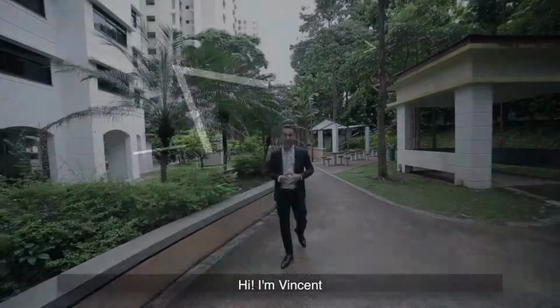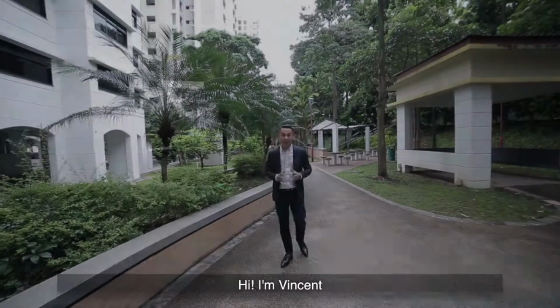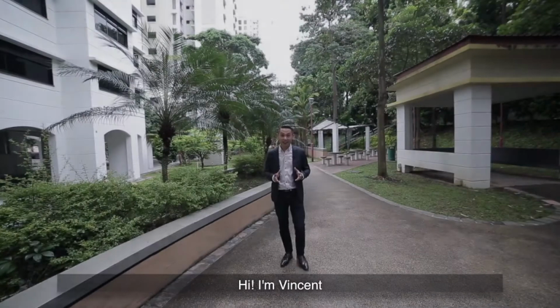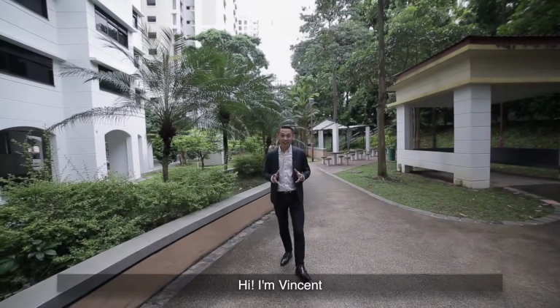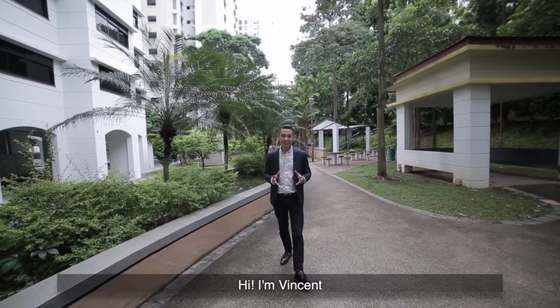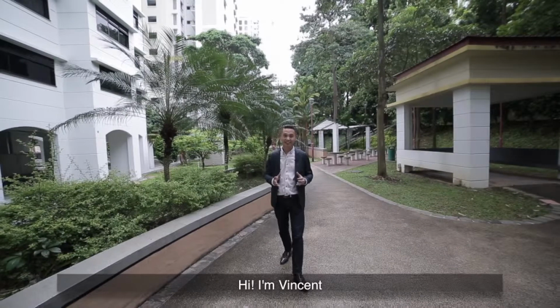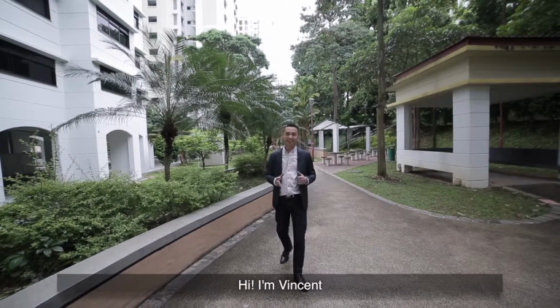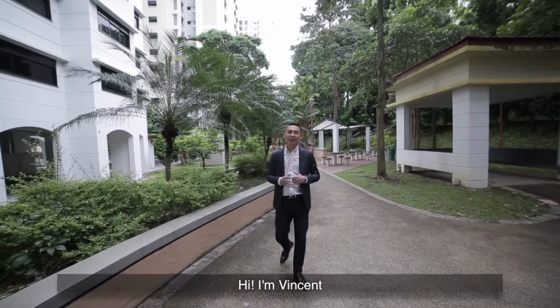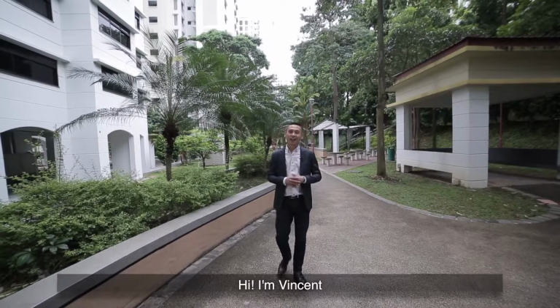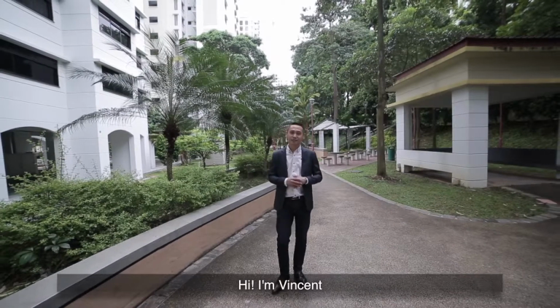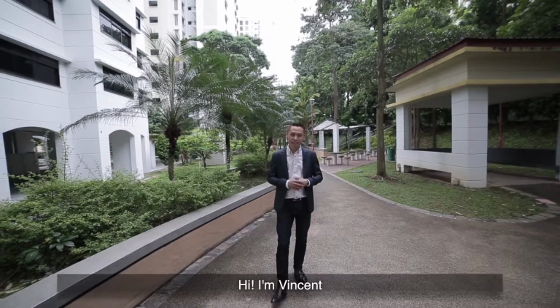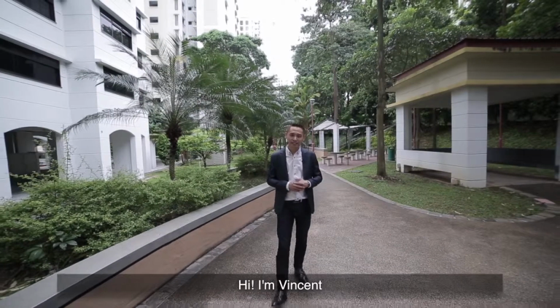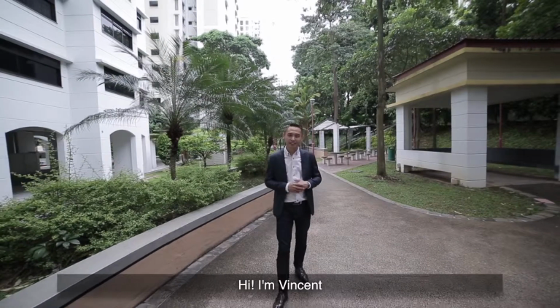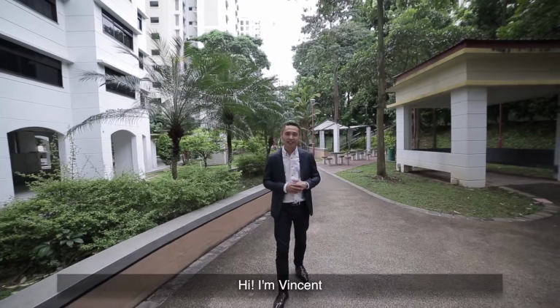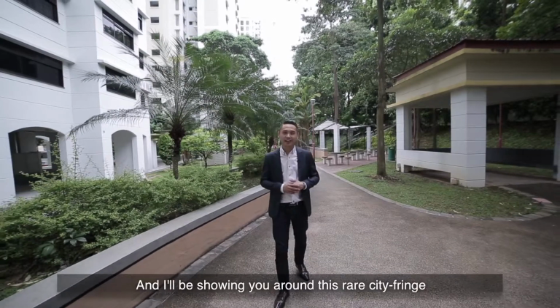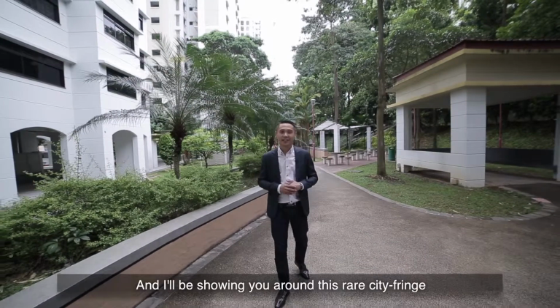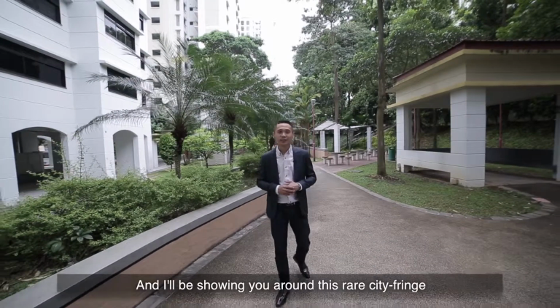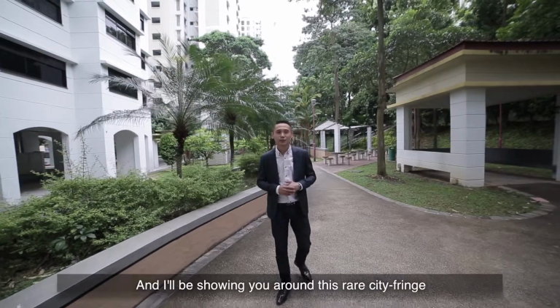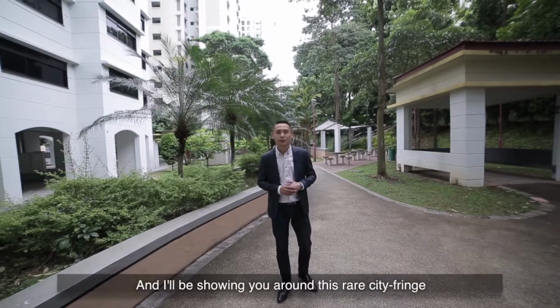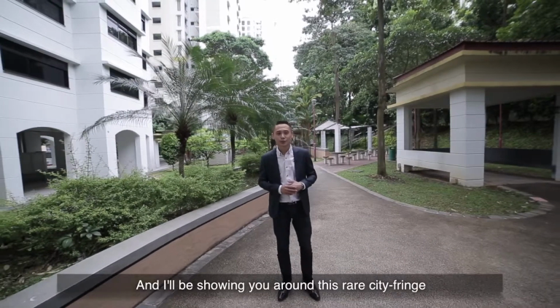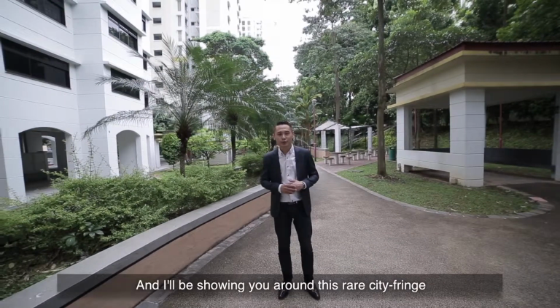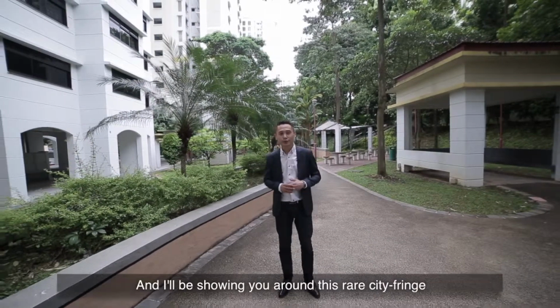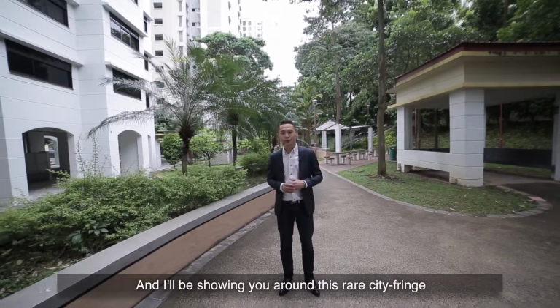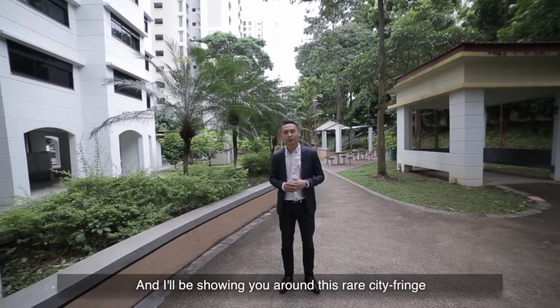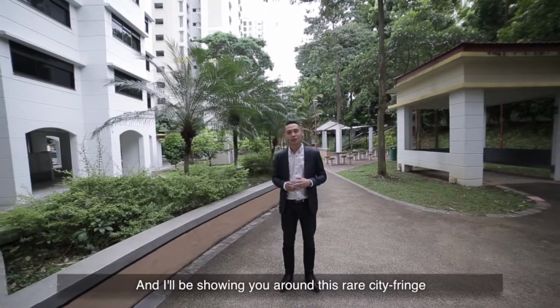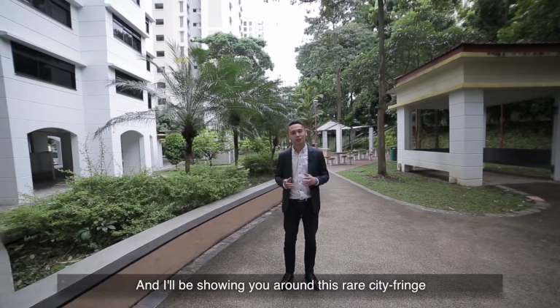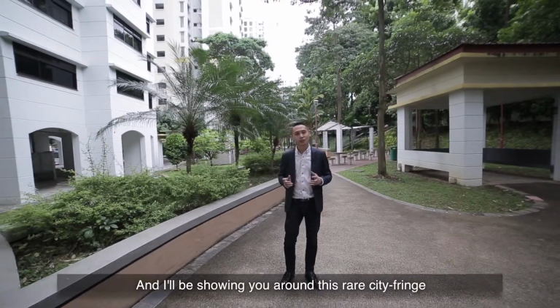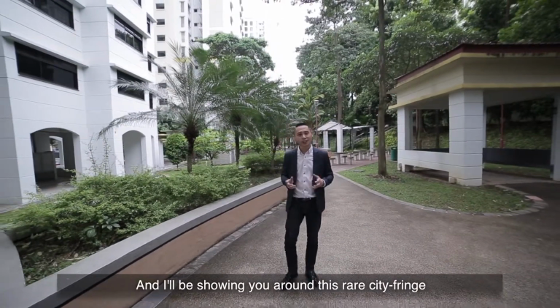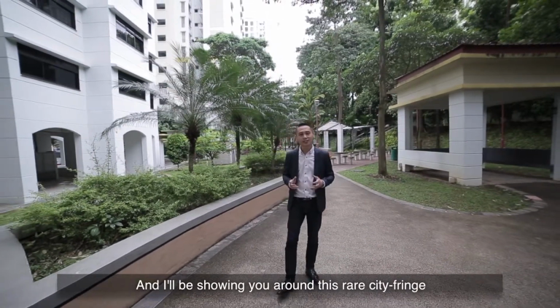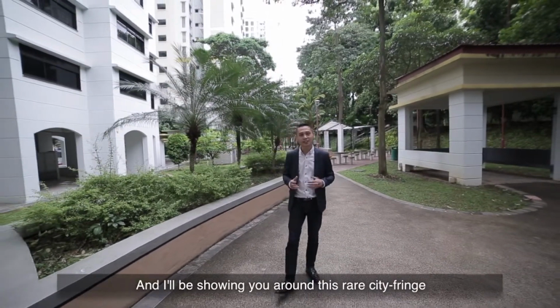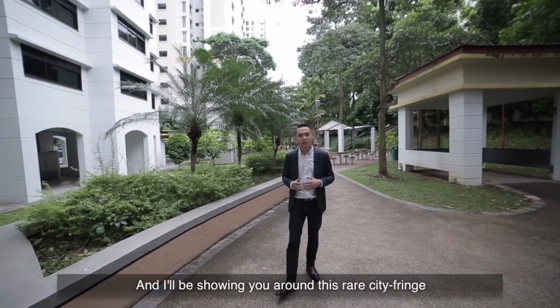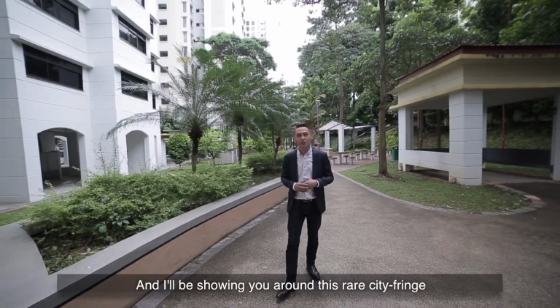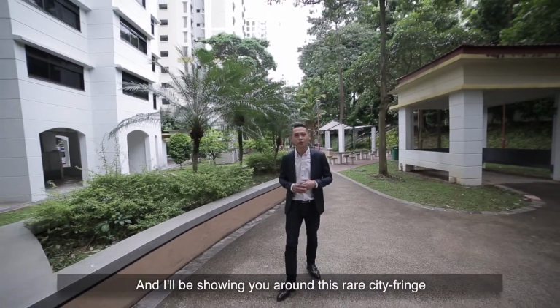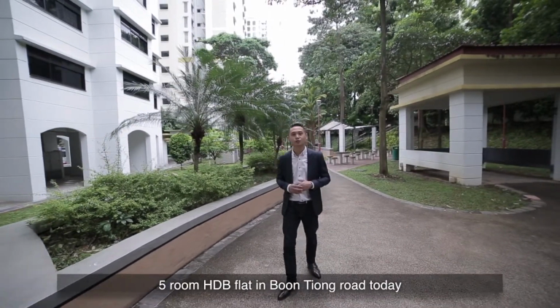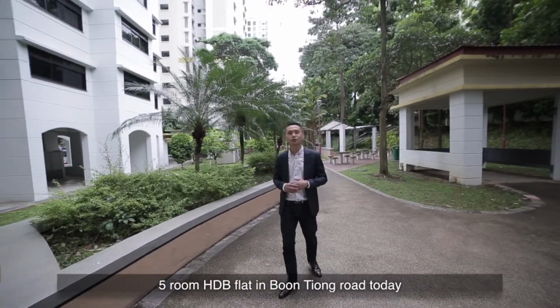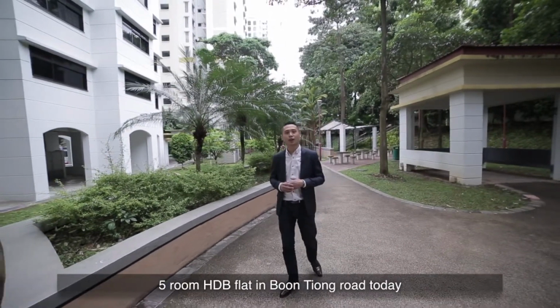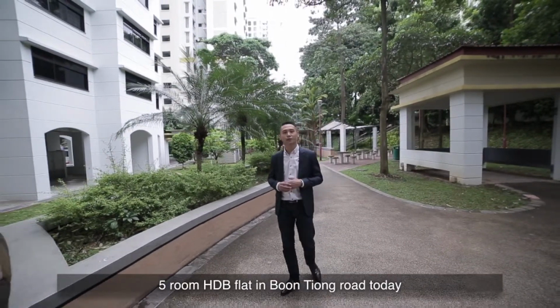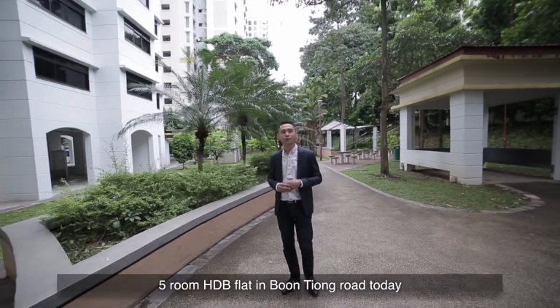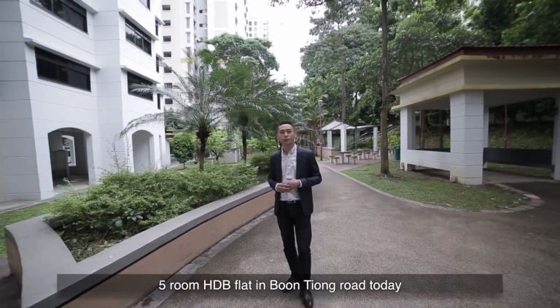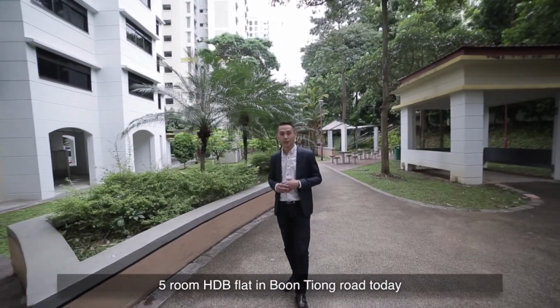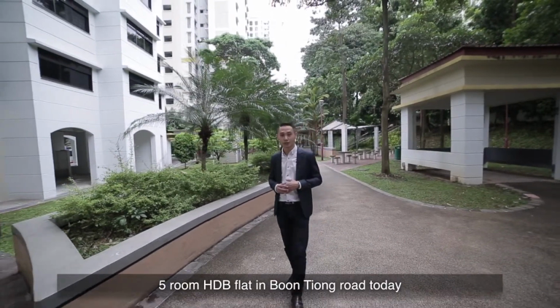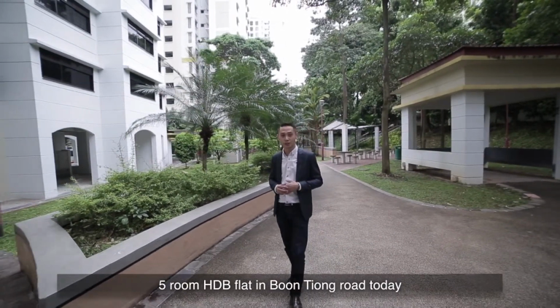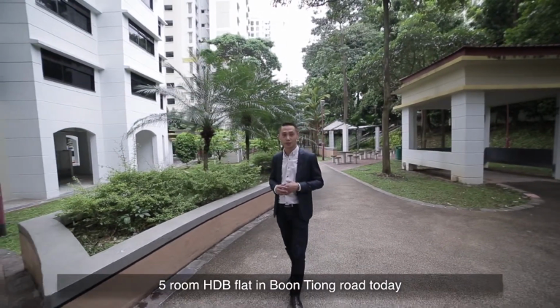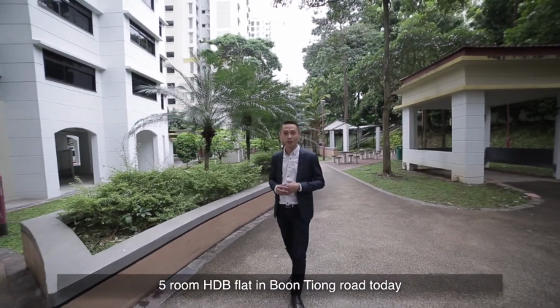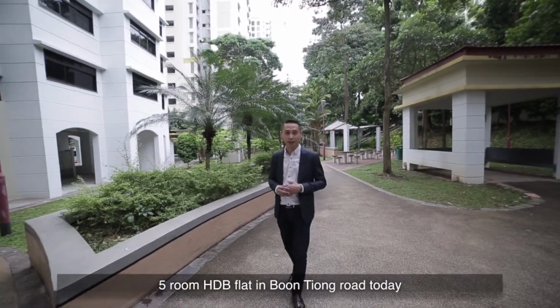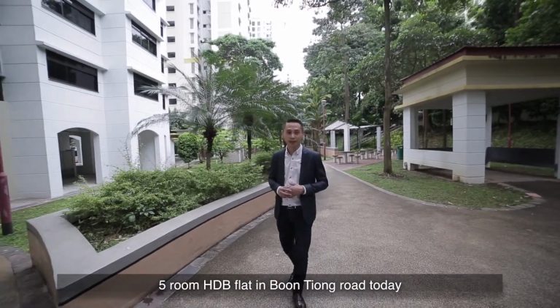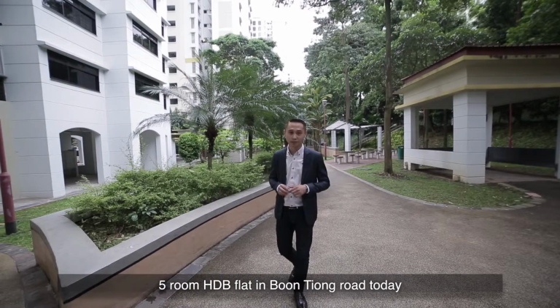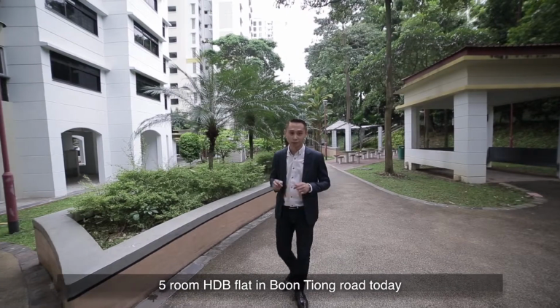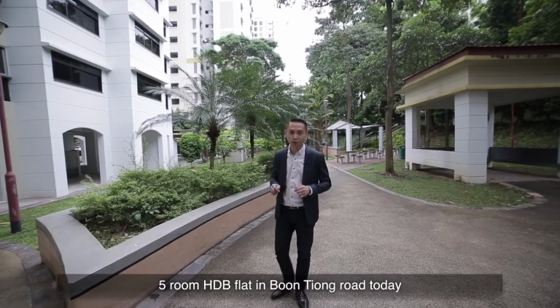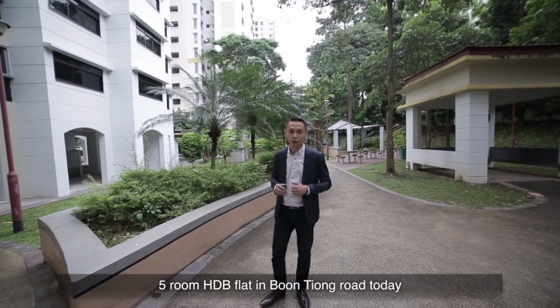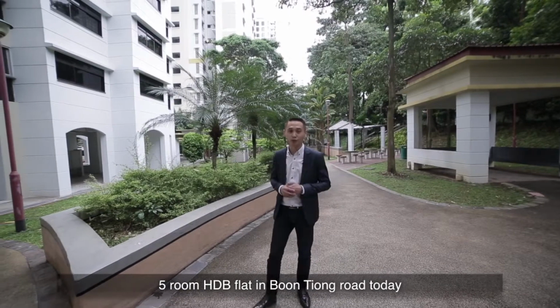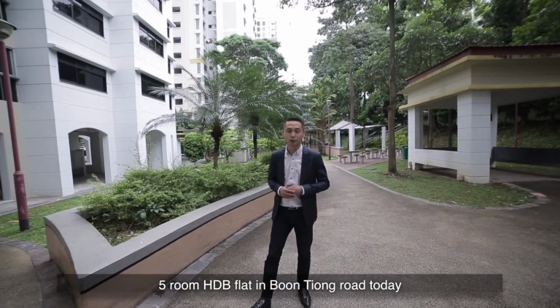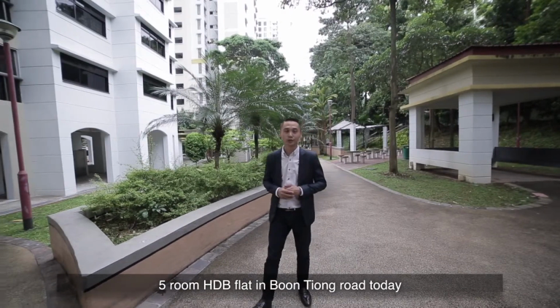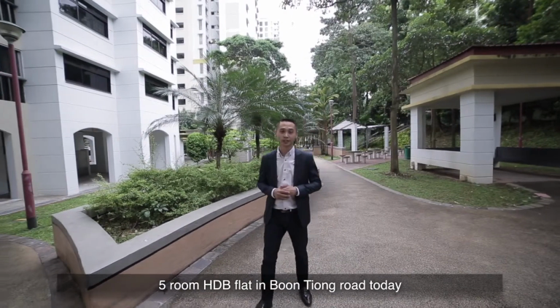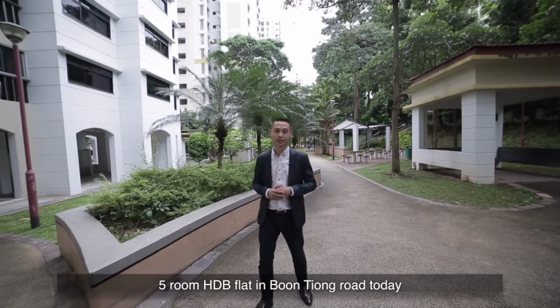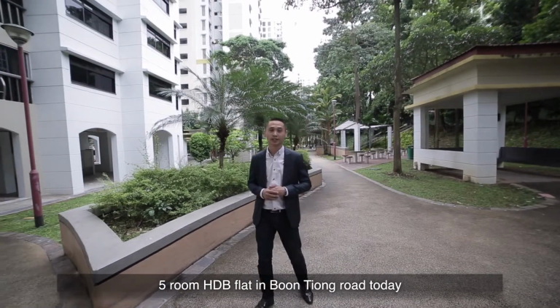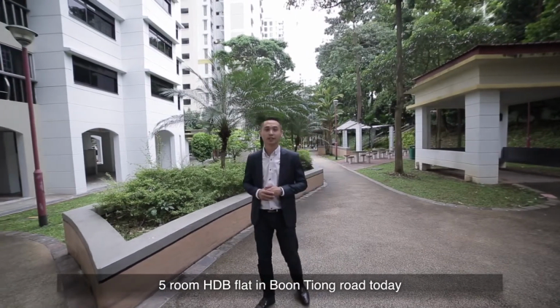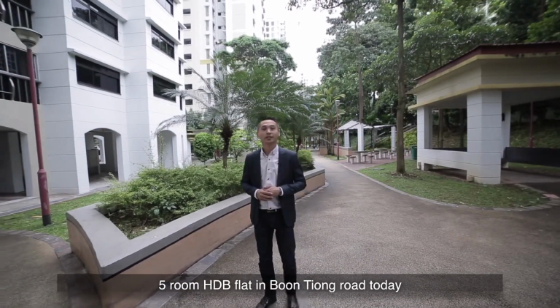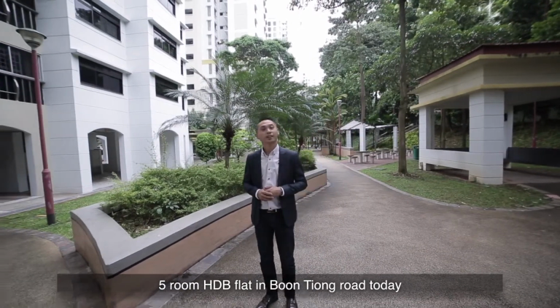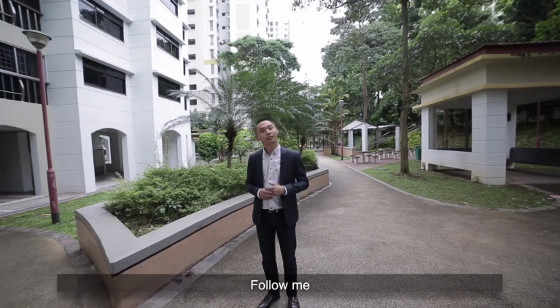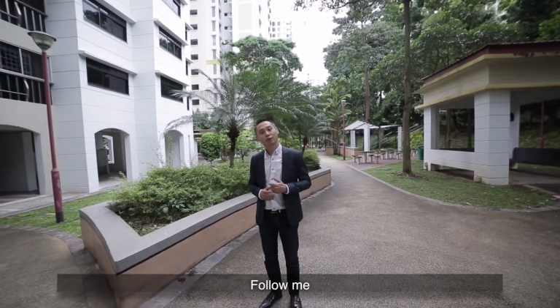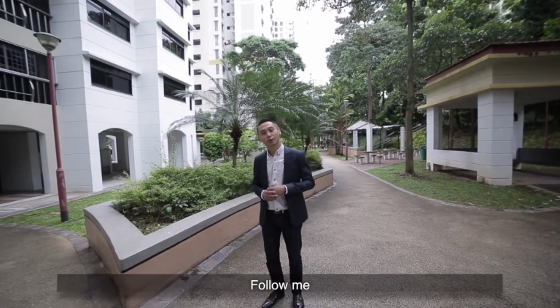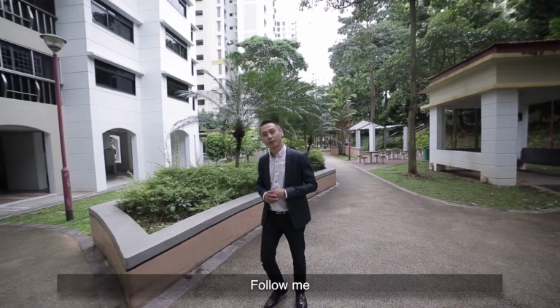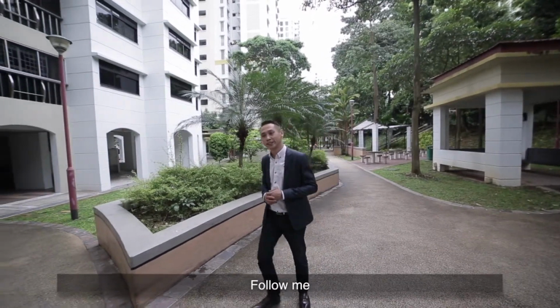Hi, I'm Vincent and I'll be showing you around this rare, city-fringe, five-room HDB flat in Boon Tiong Road today. Follow me!